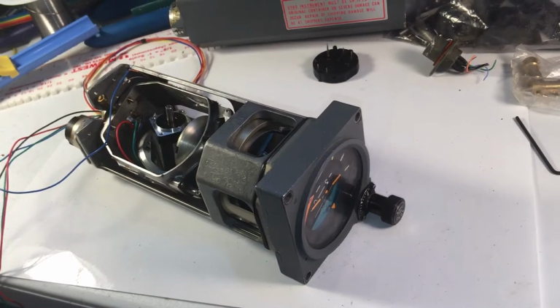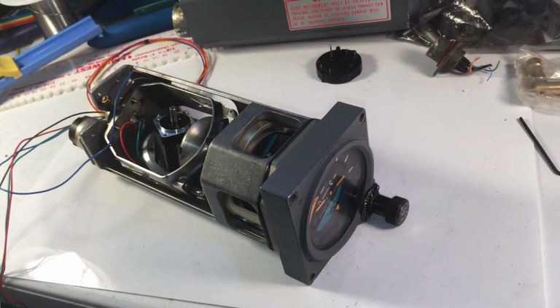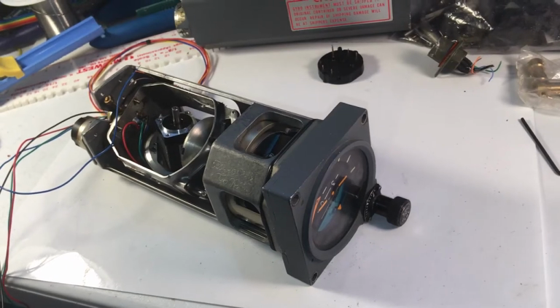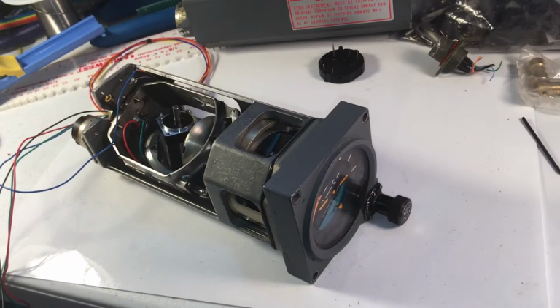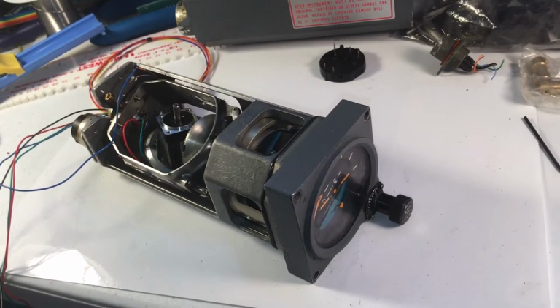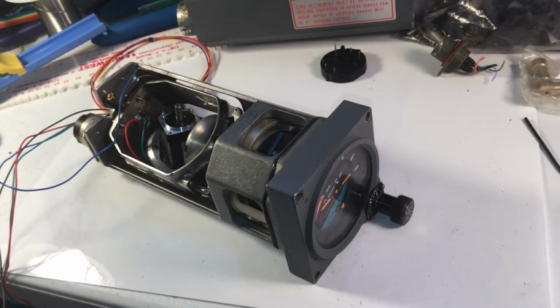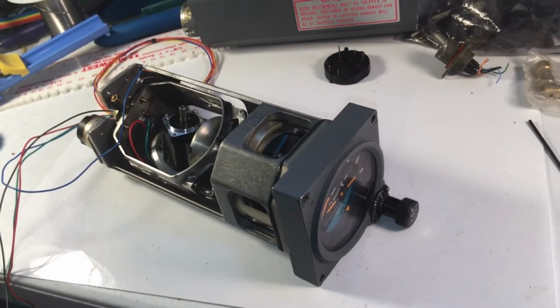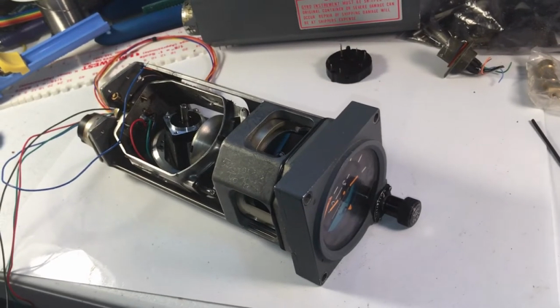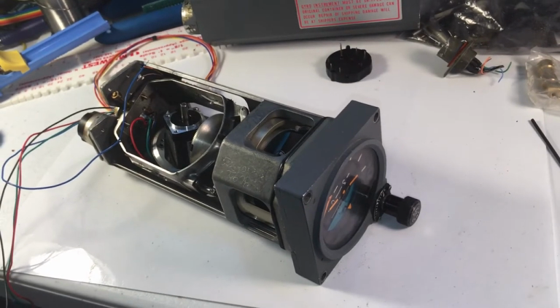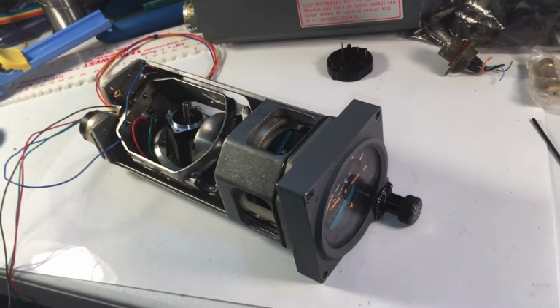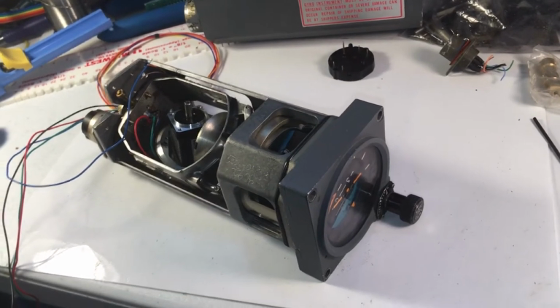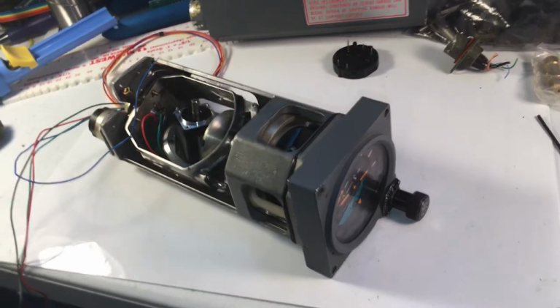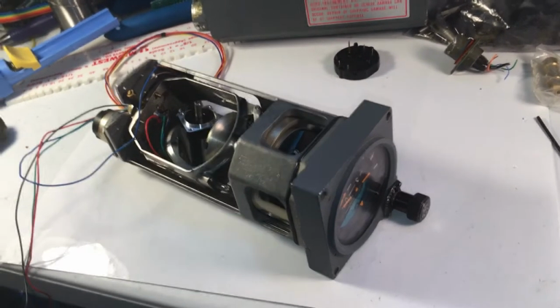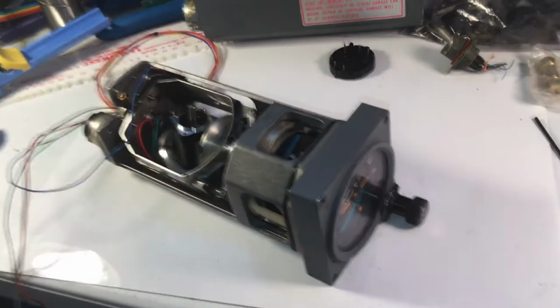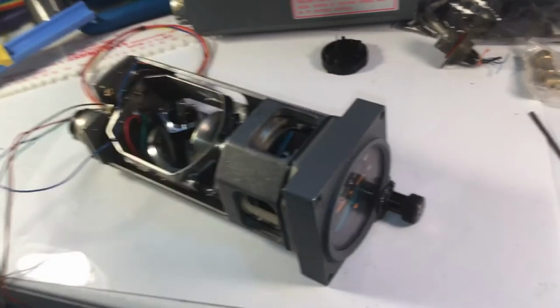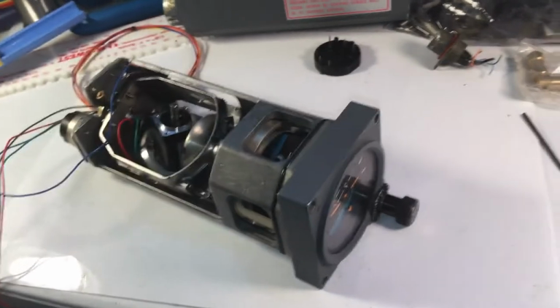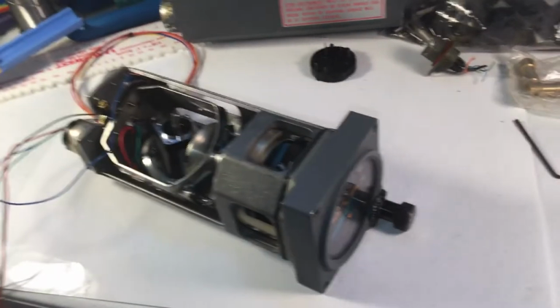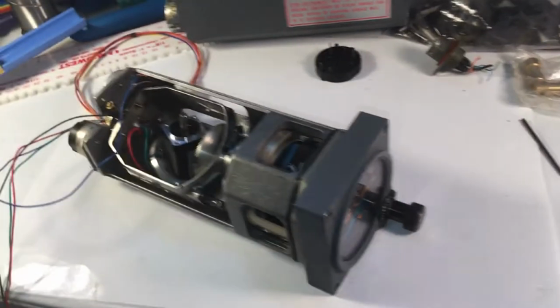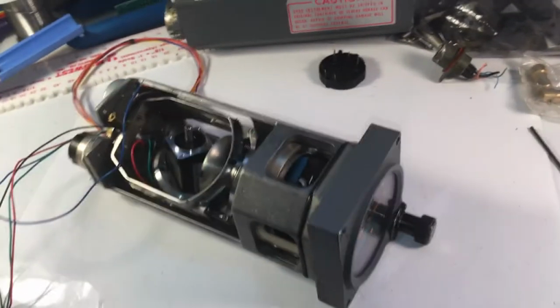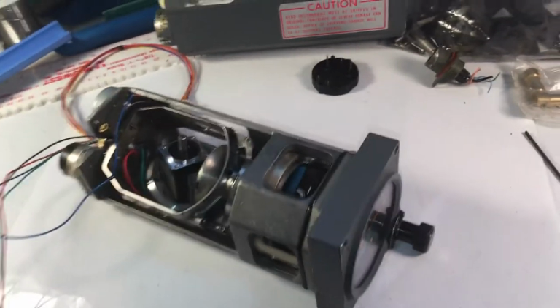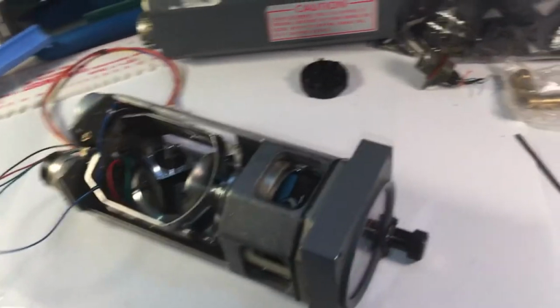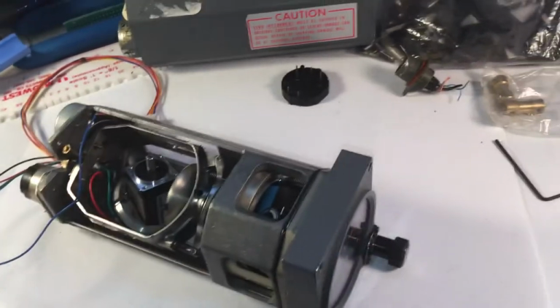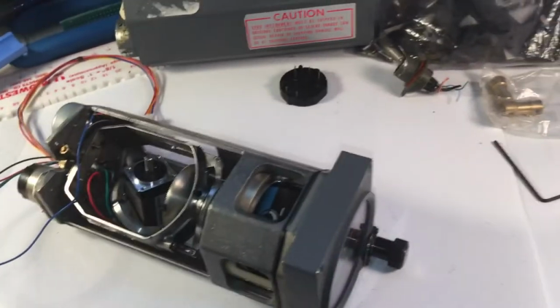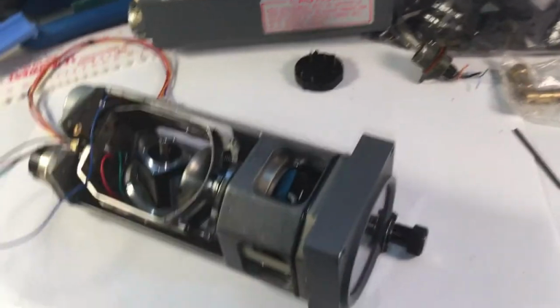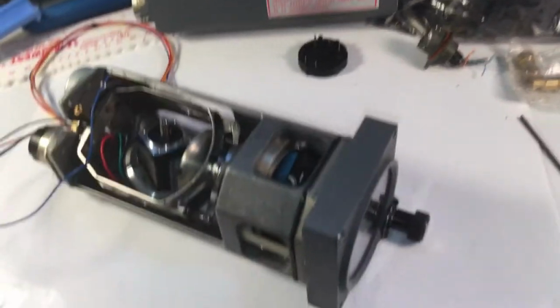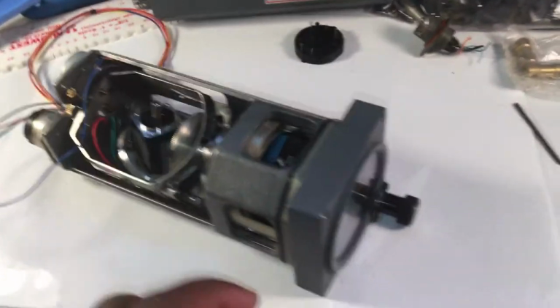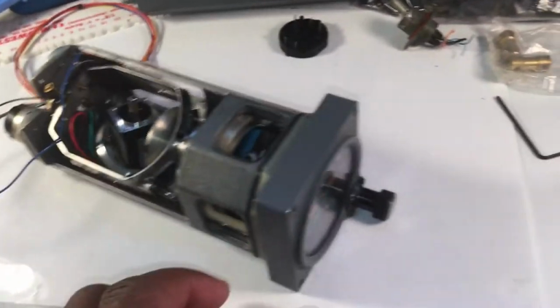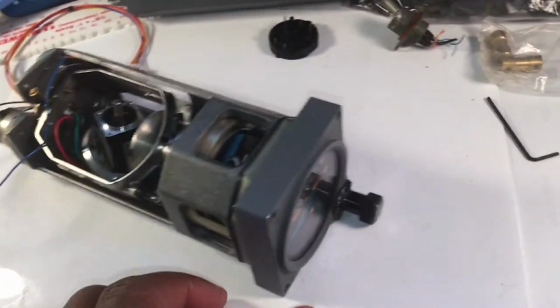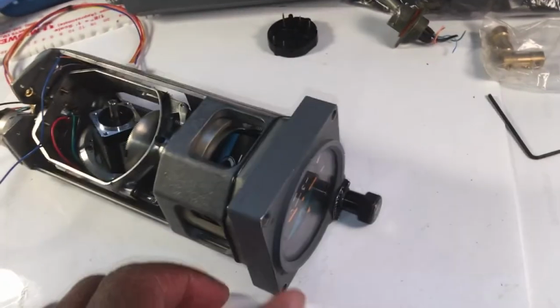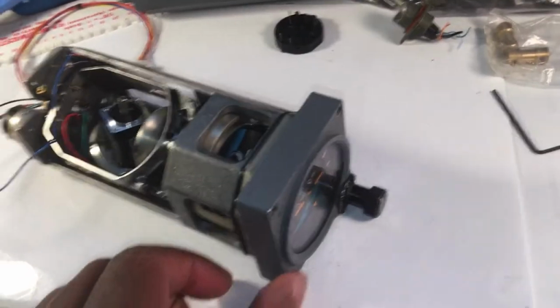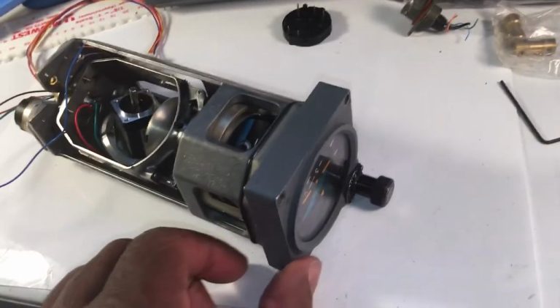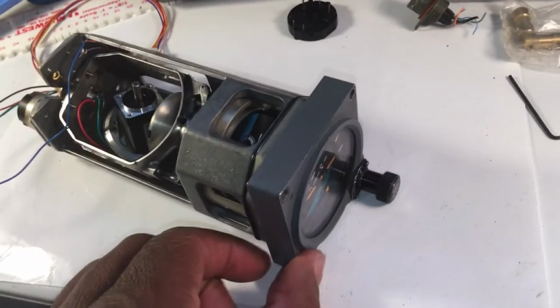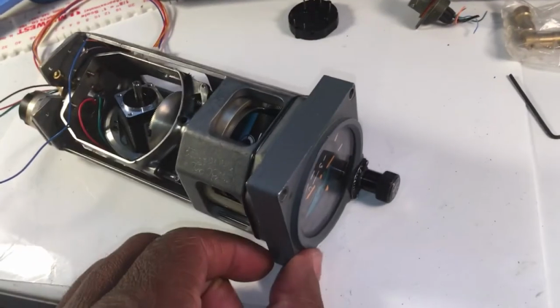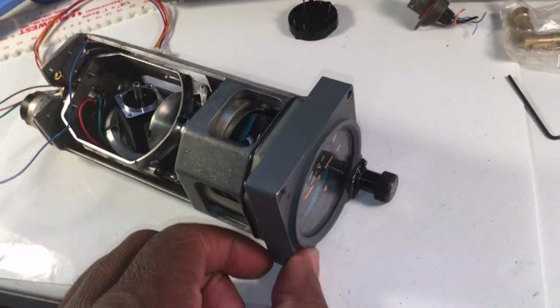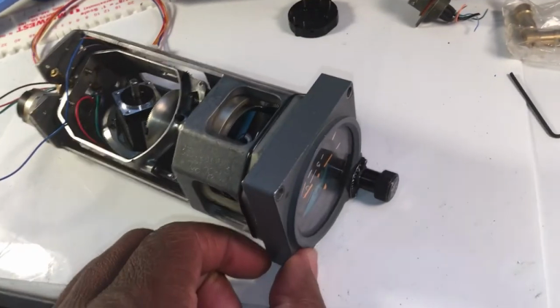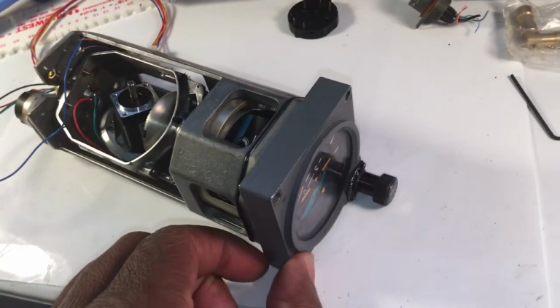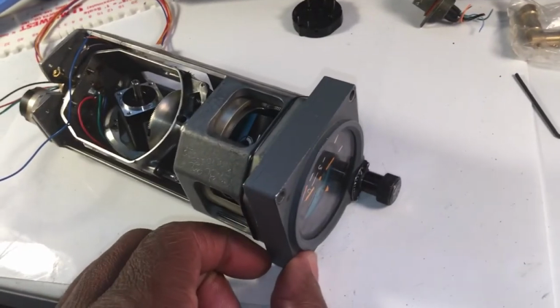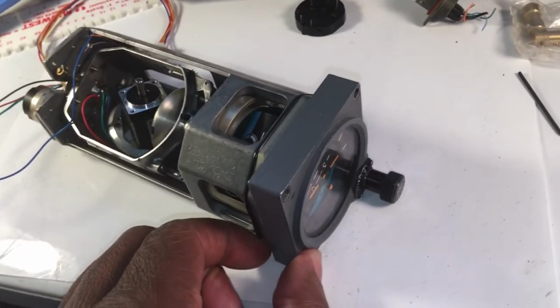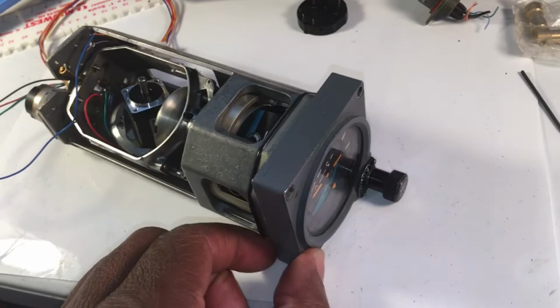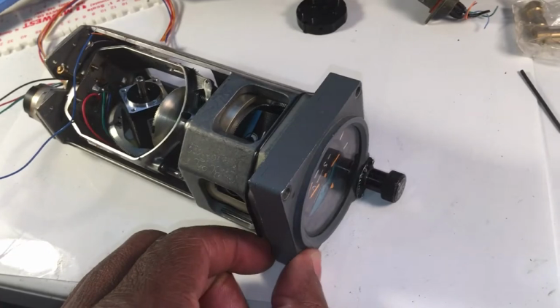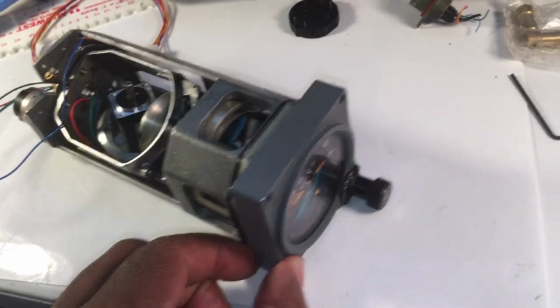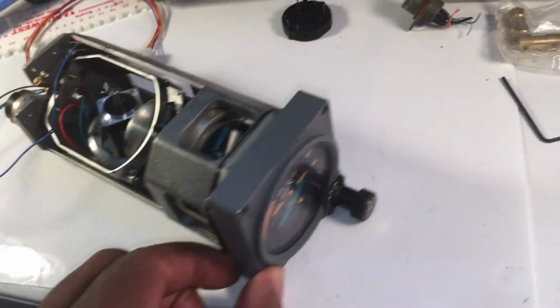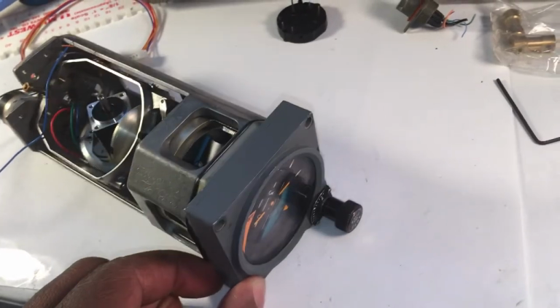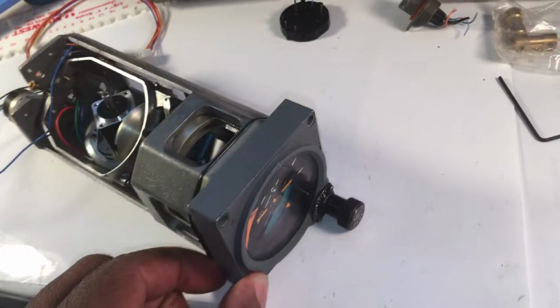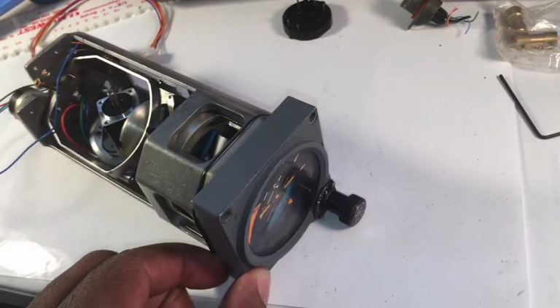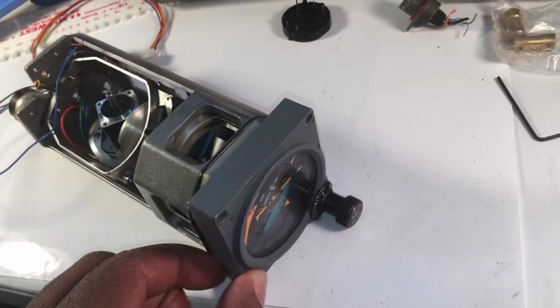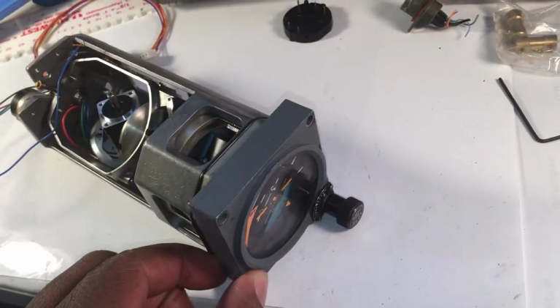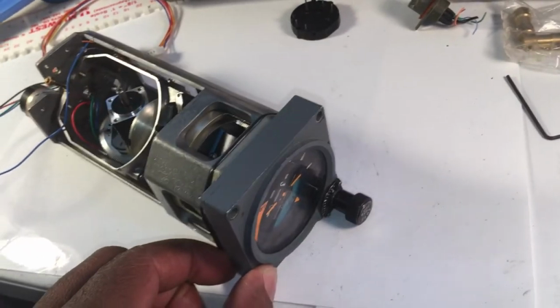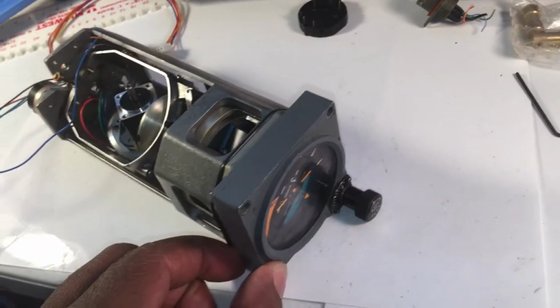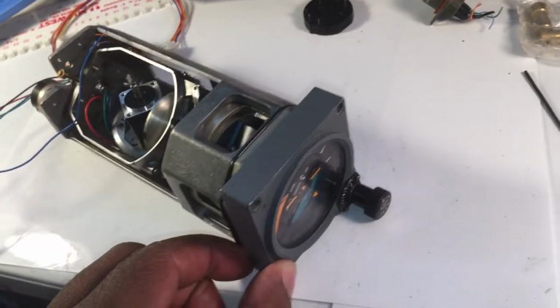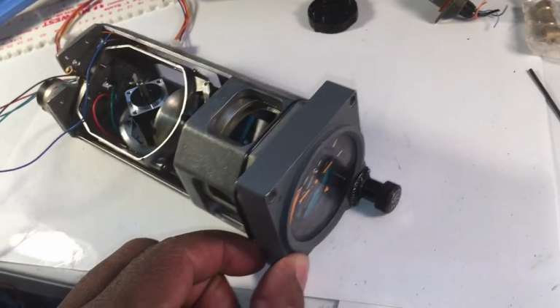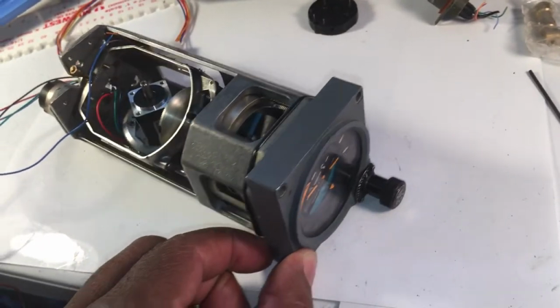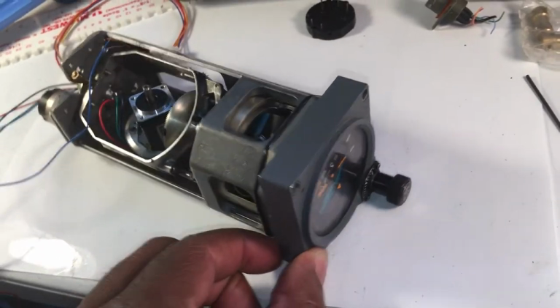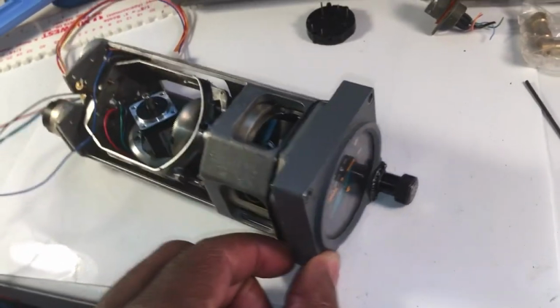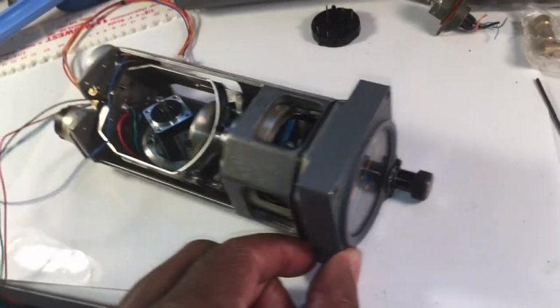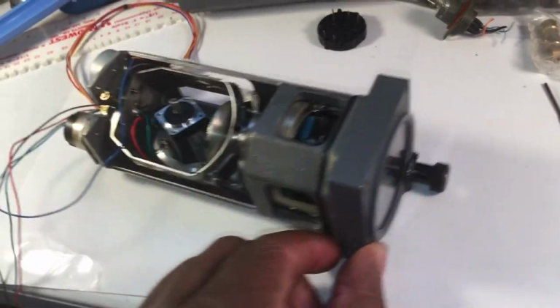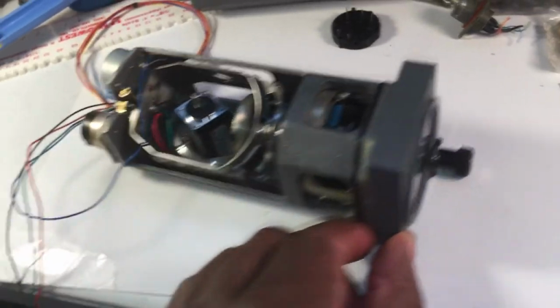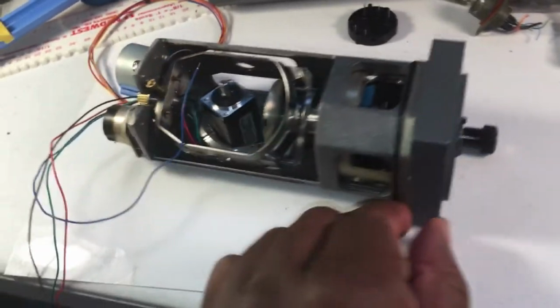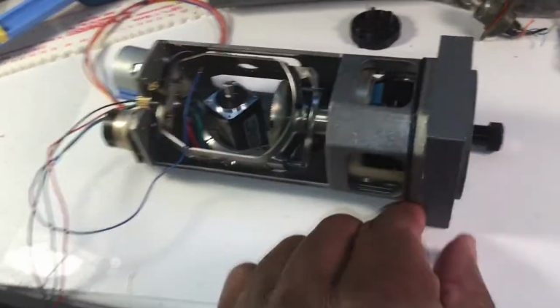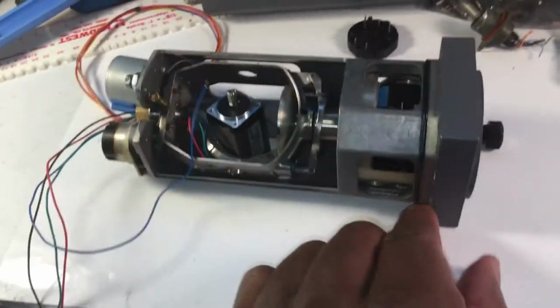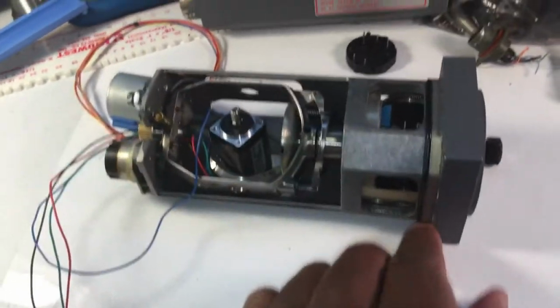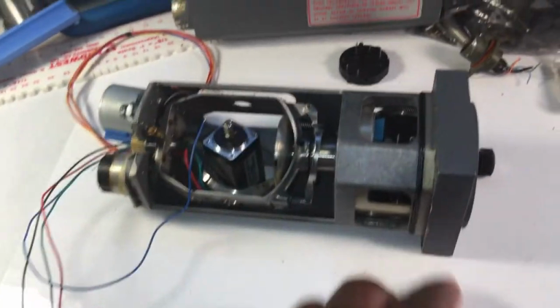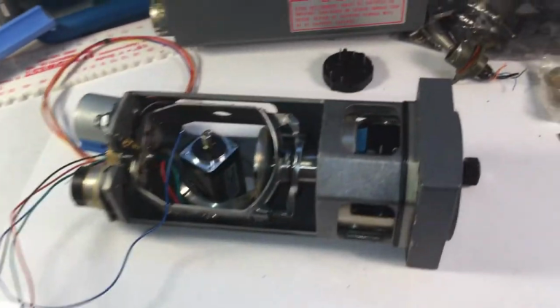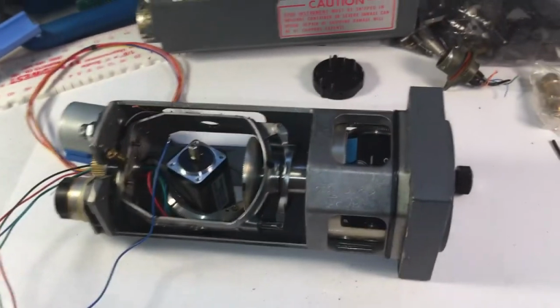Hello everyone and thanks again for tuning in. This is just a follow-up on modifying the standby gyro.